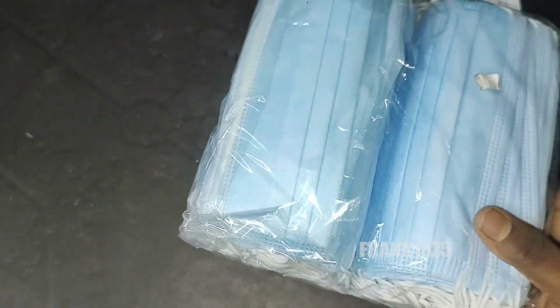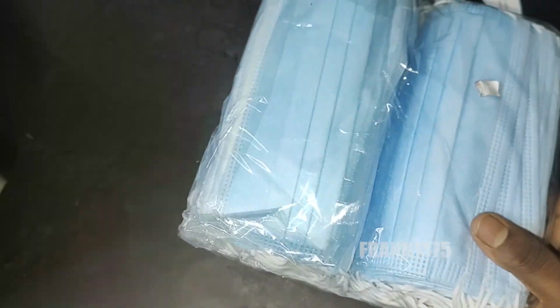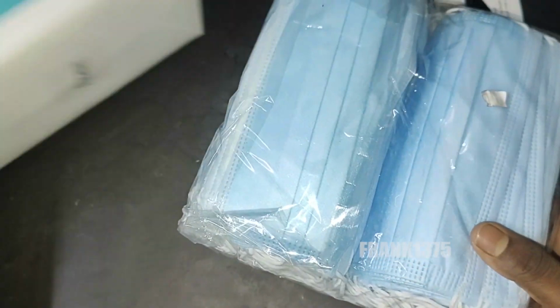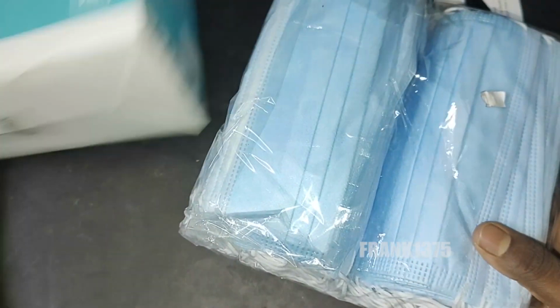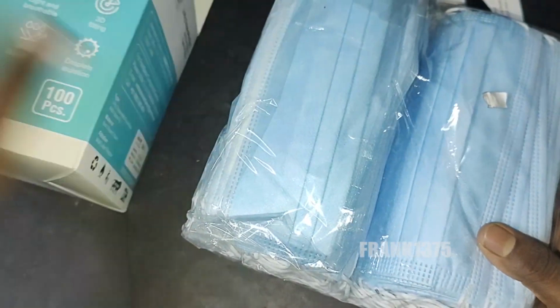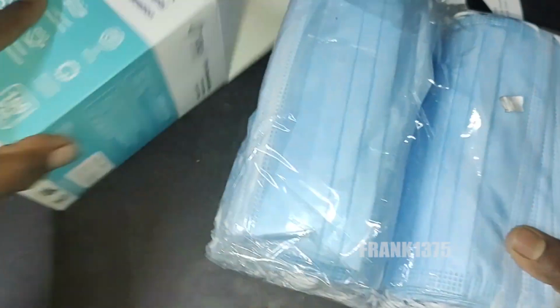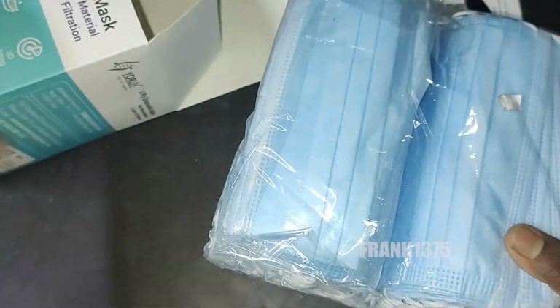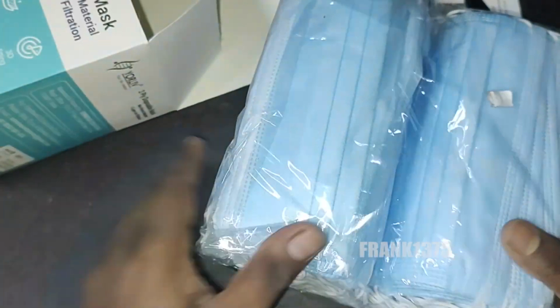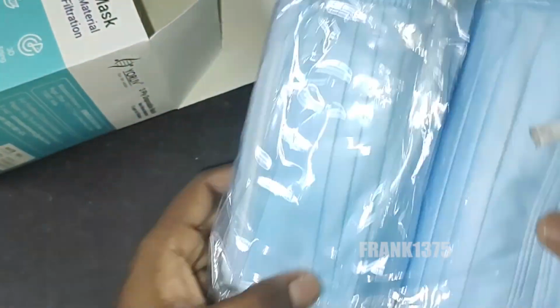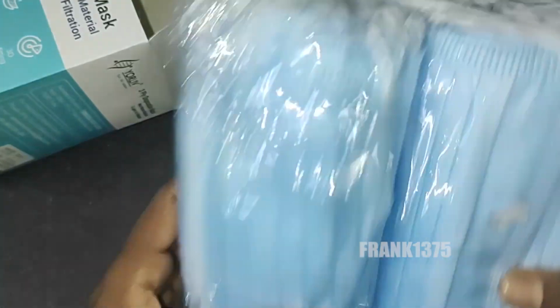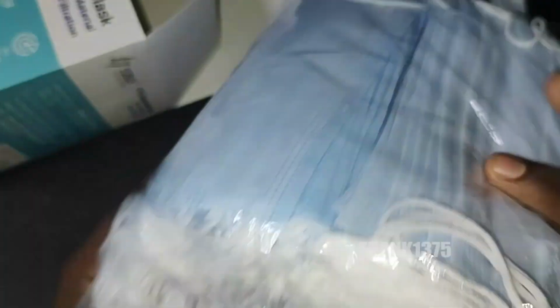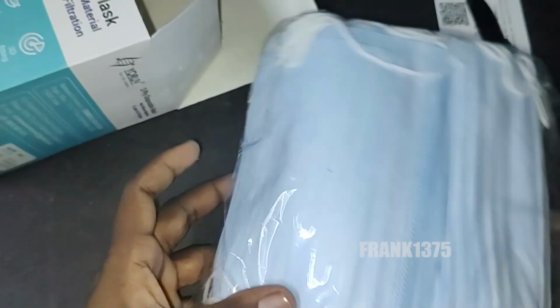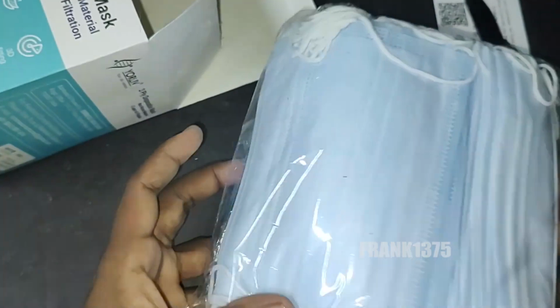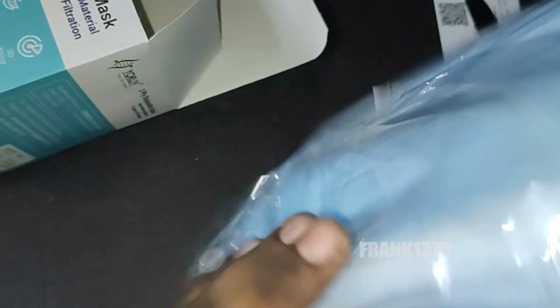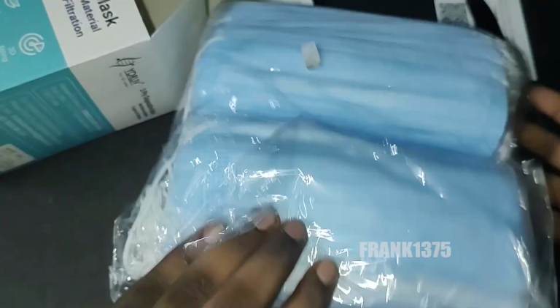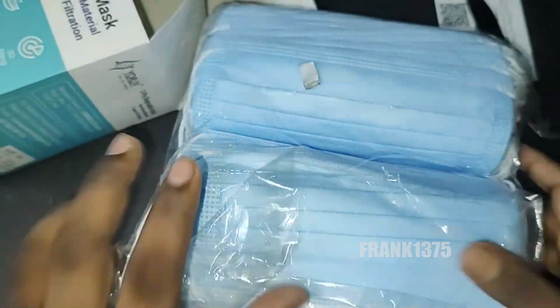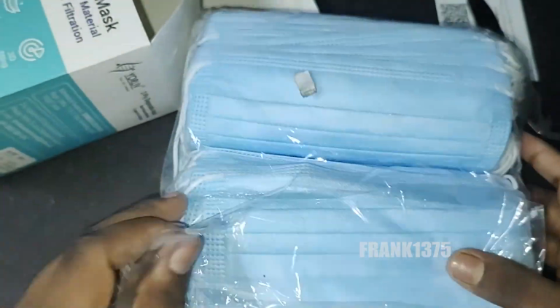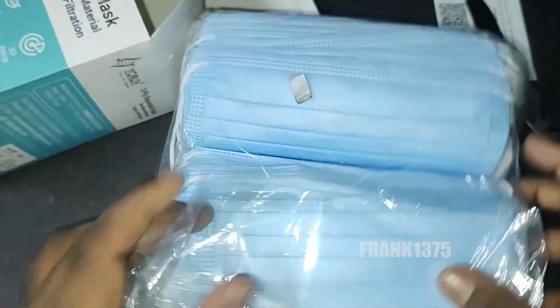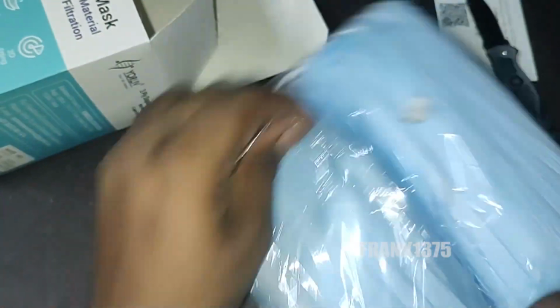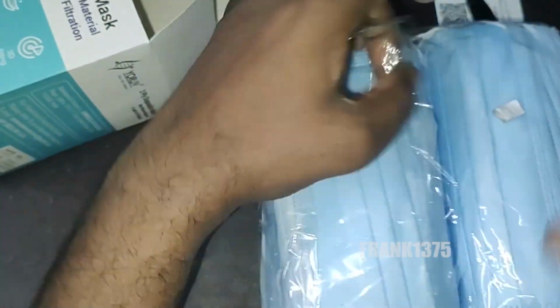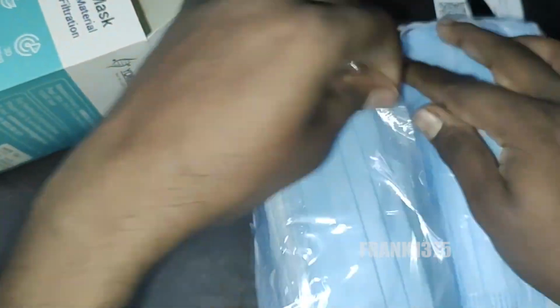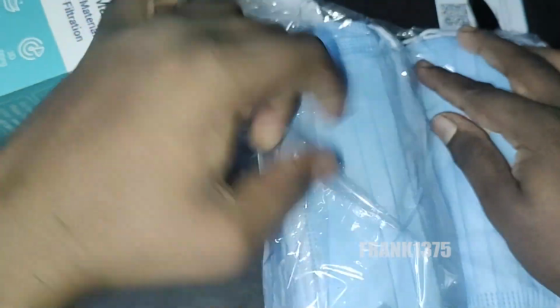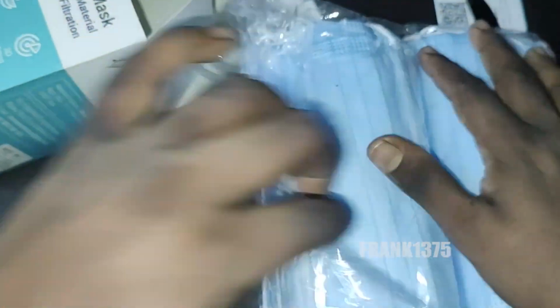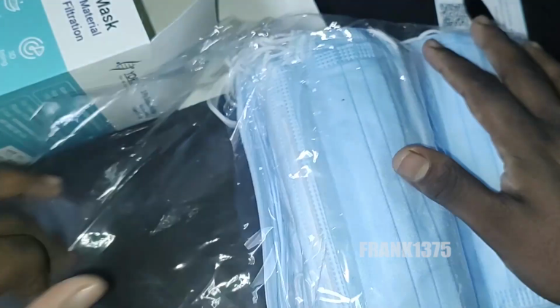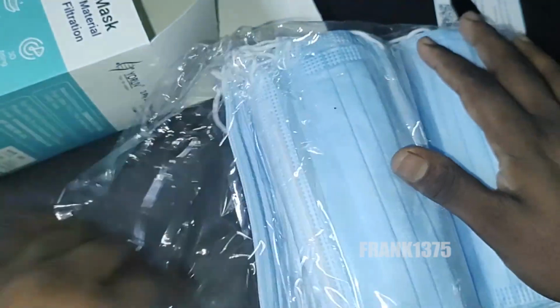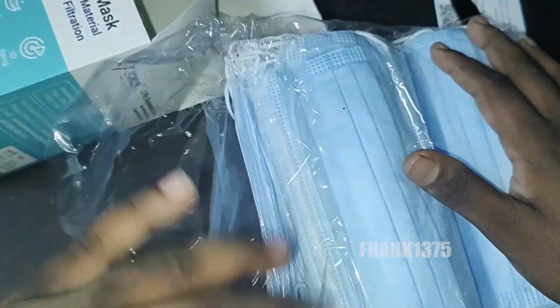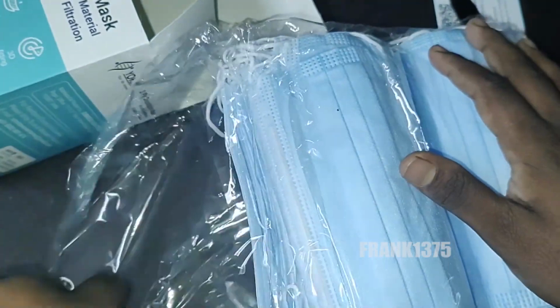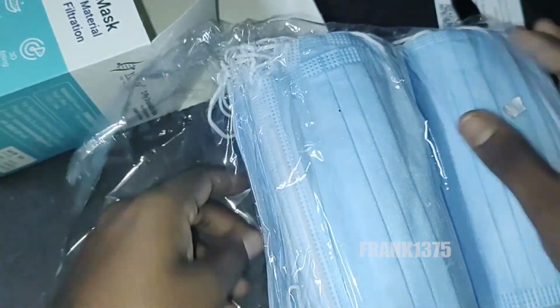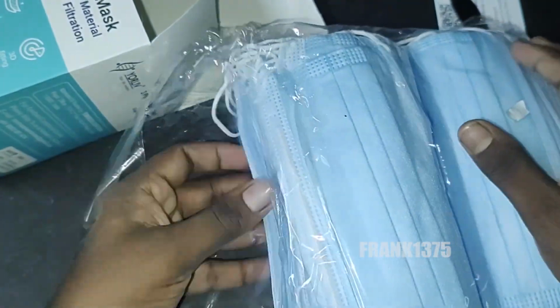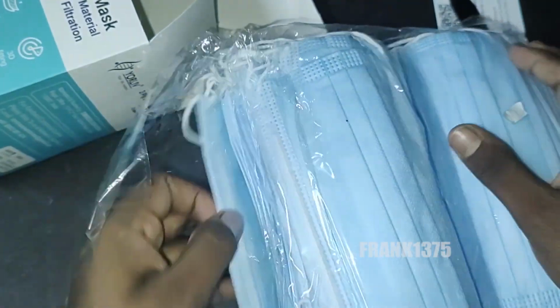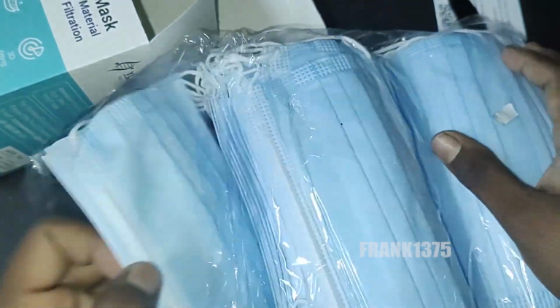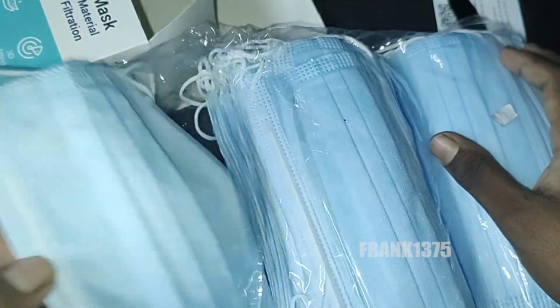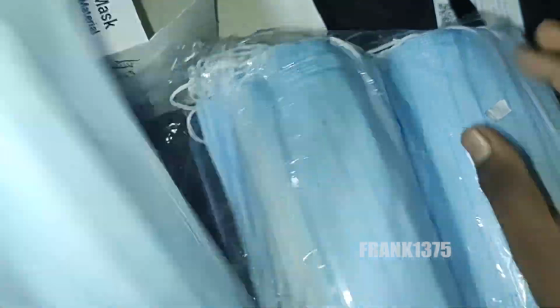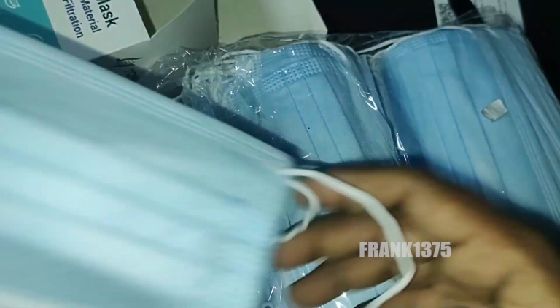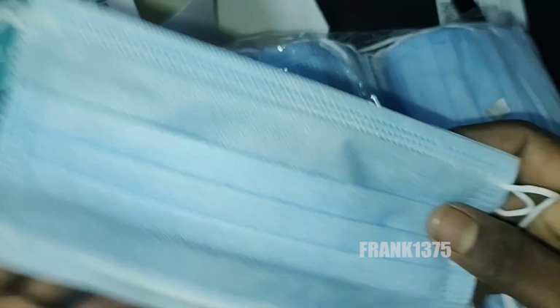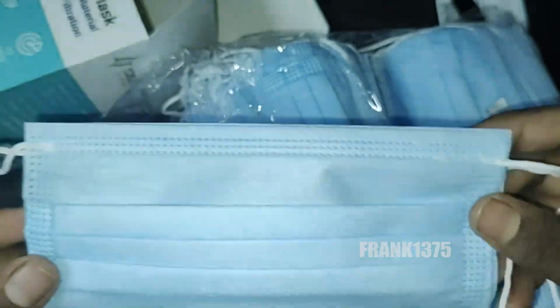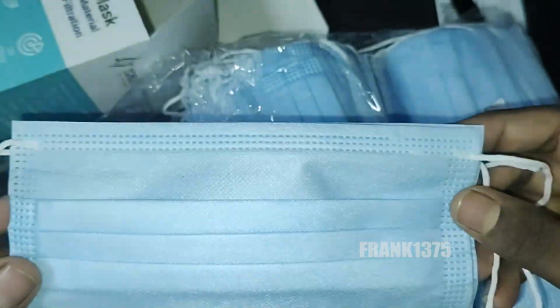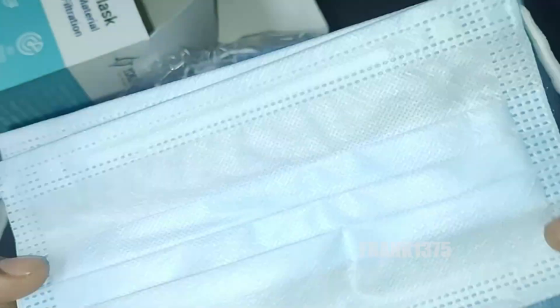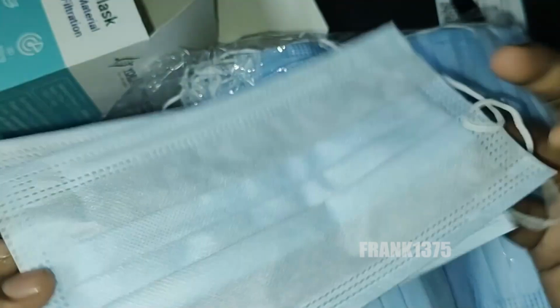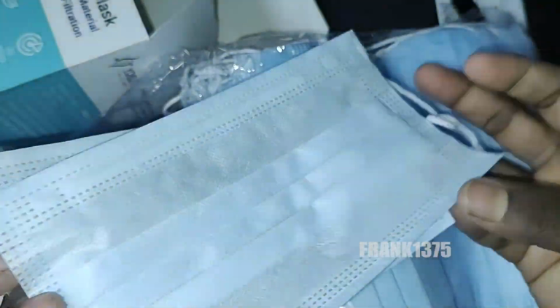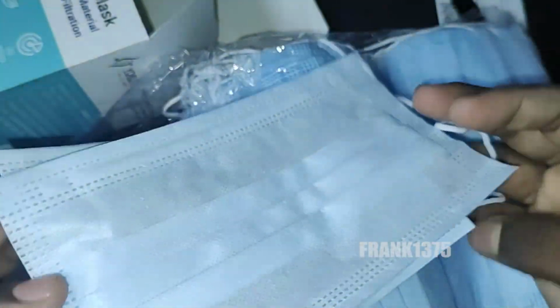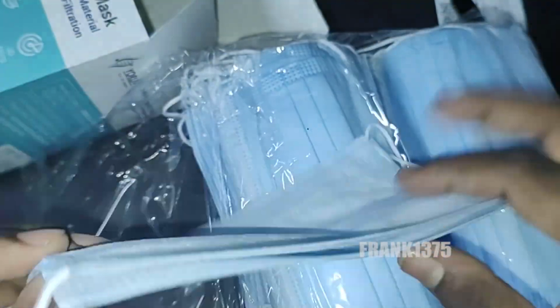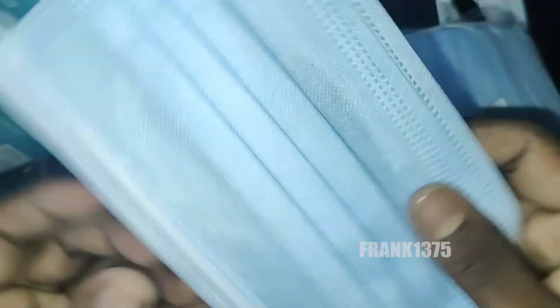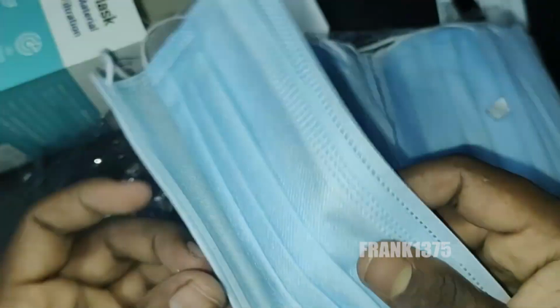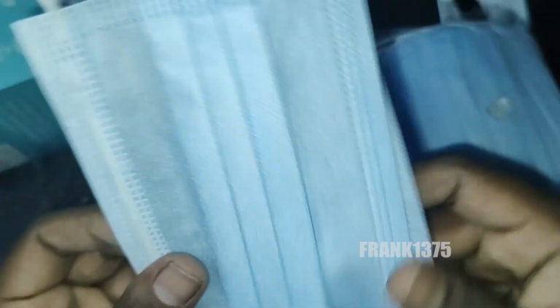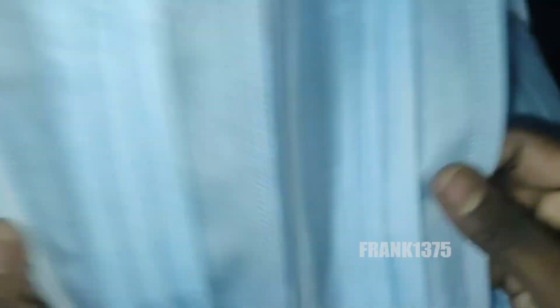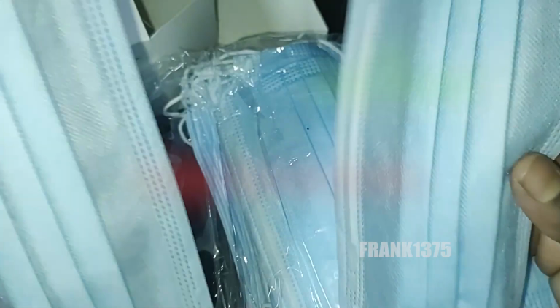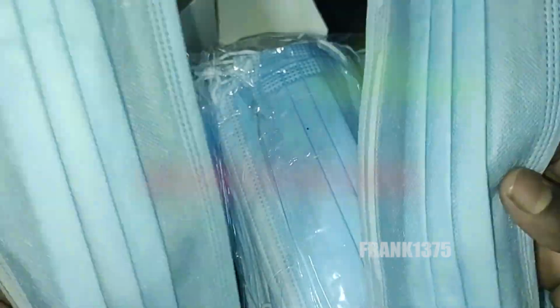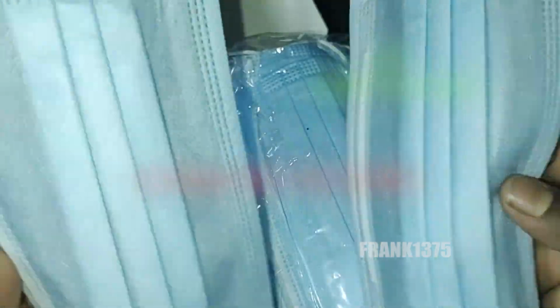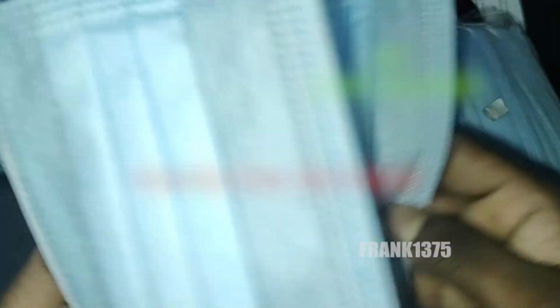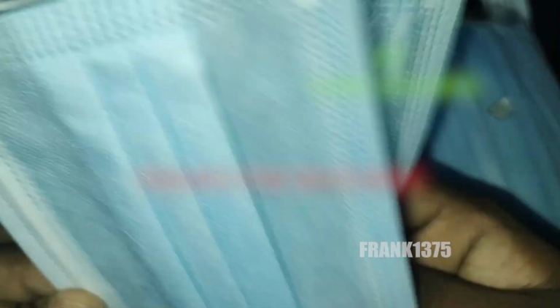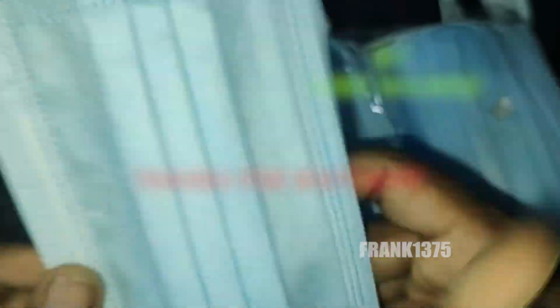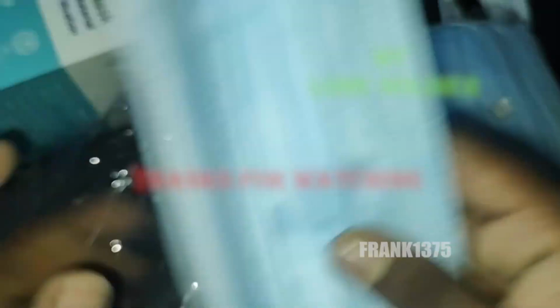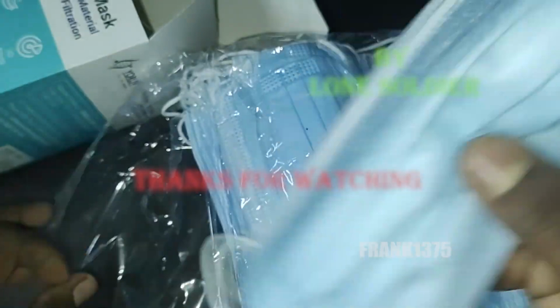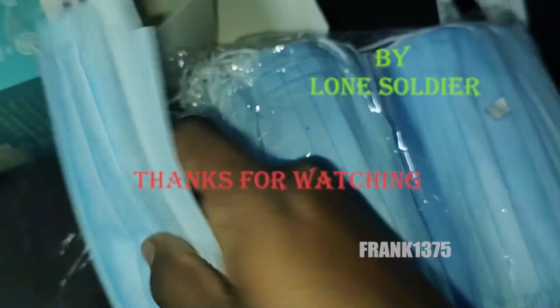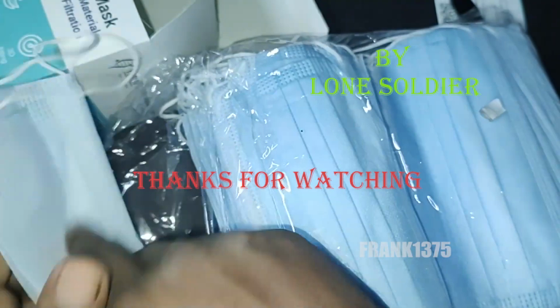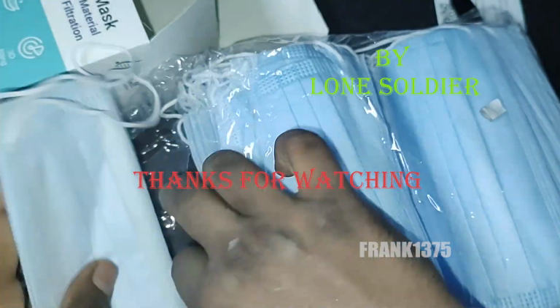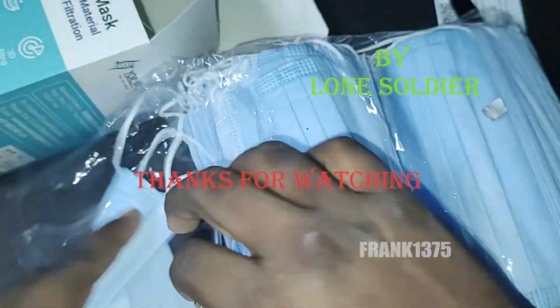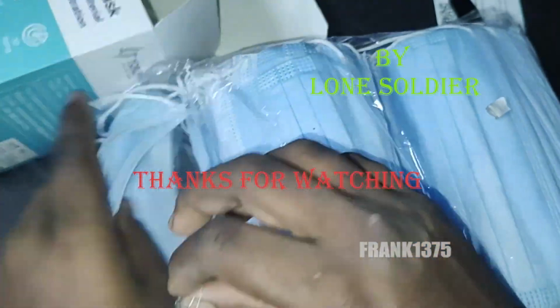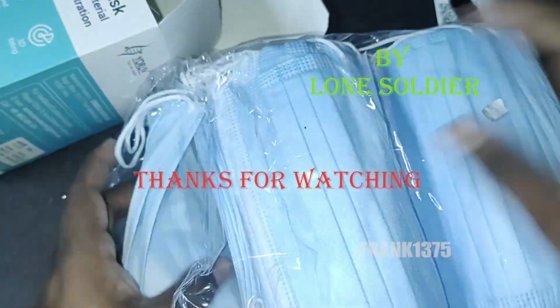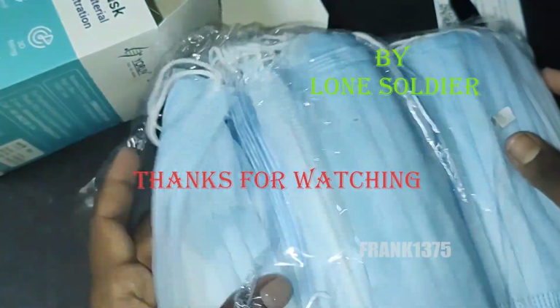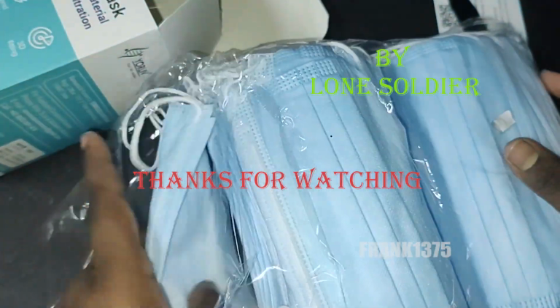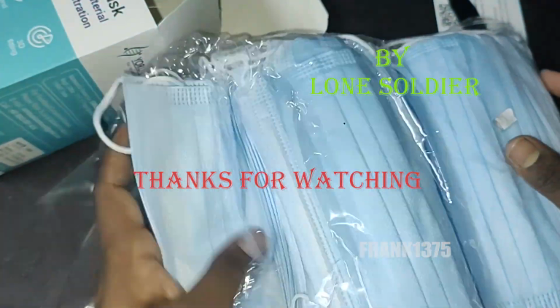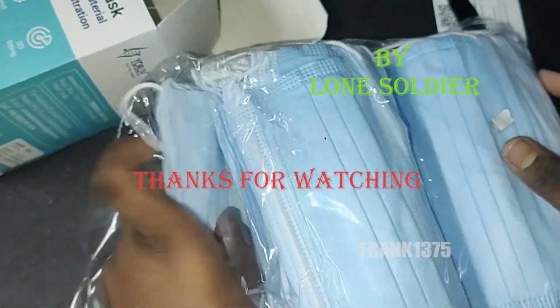So I think we don't have to worry about the size here. Overall it is a decent product. Finally, in the box you can get 100 face masks.